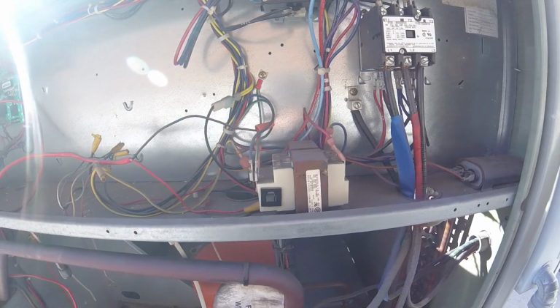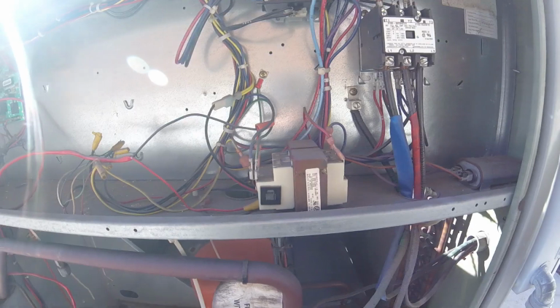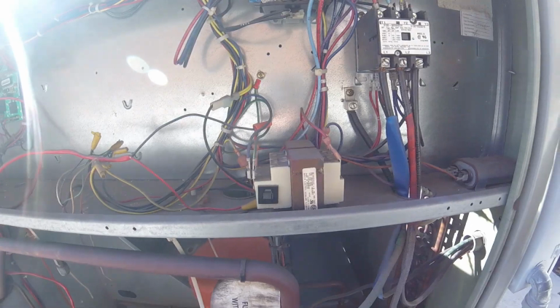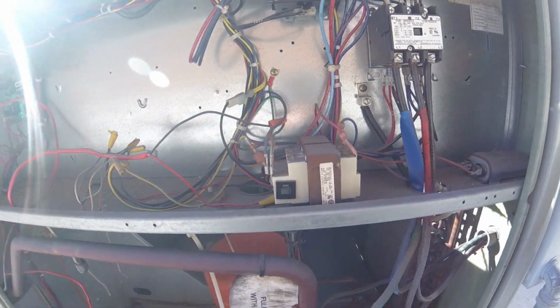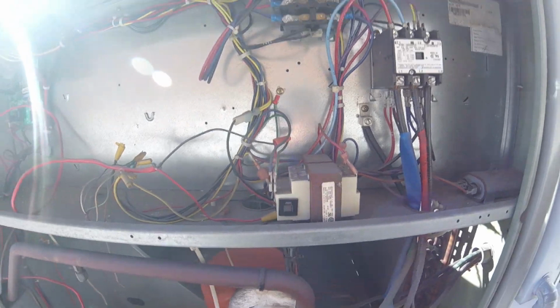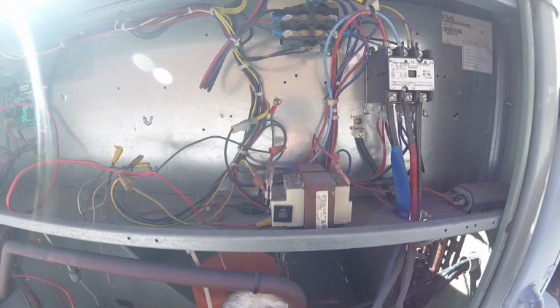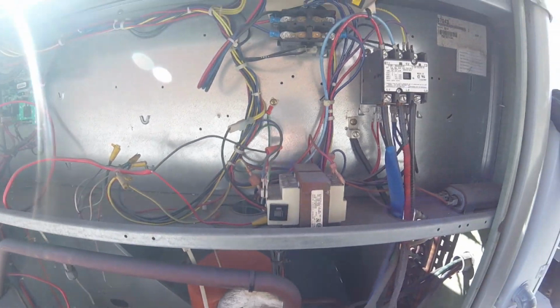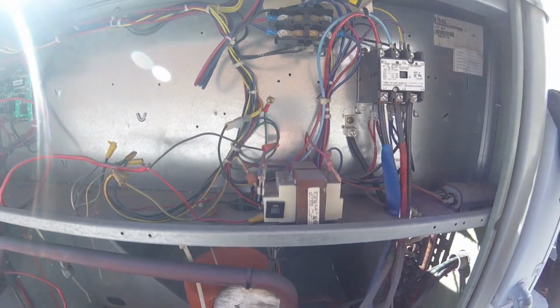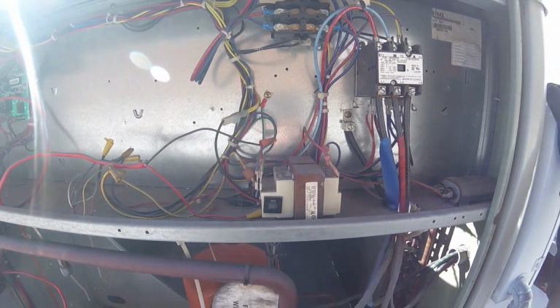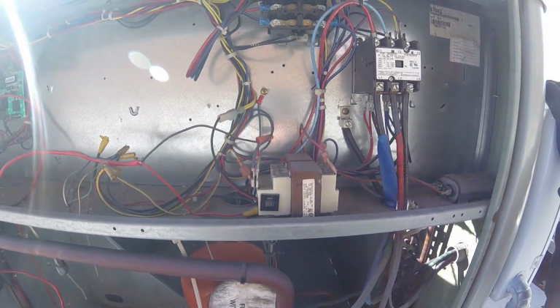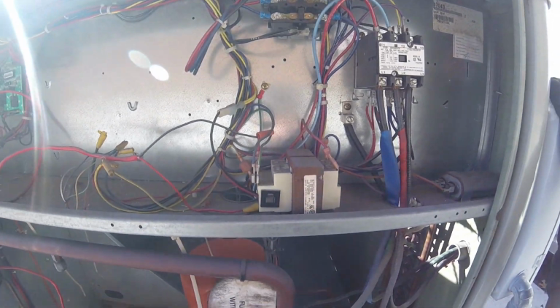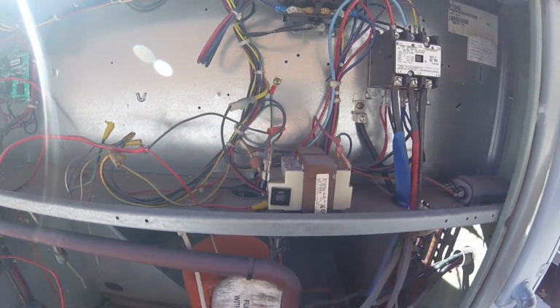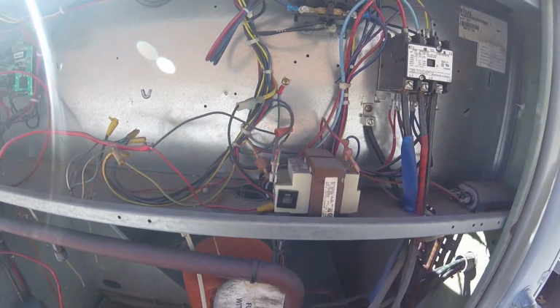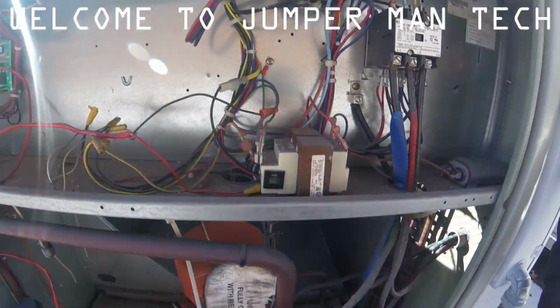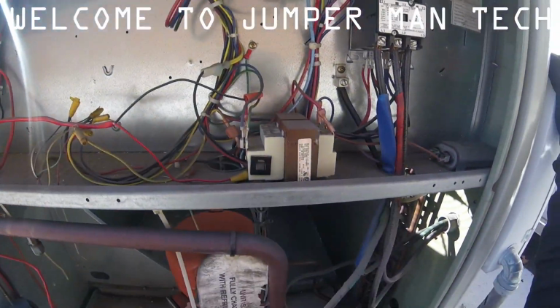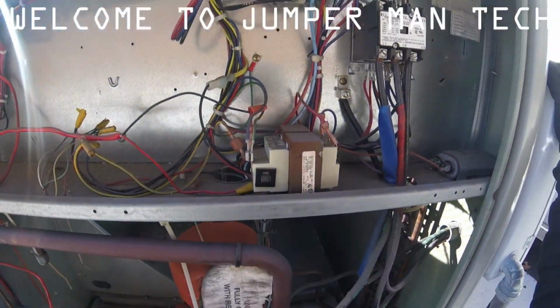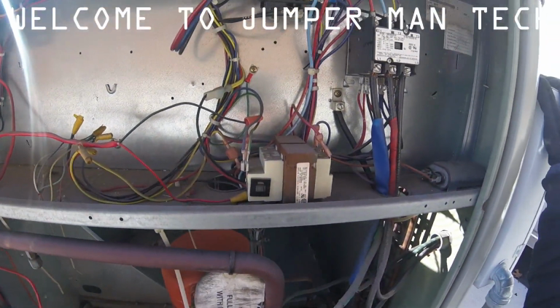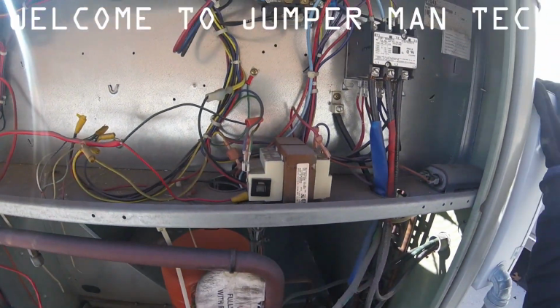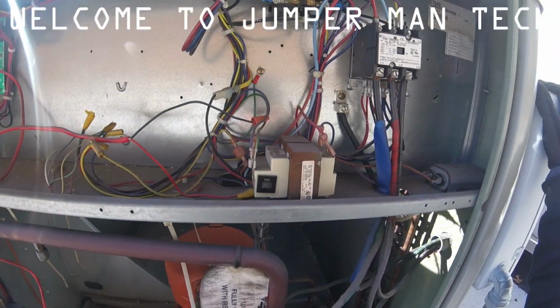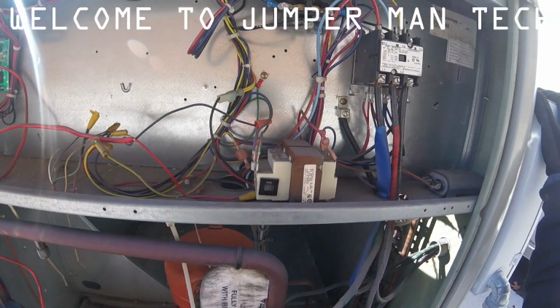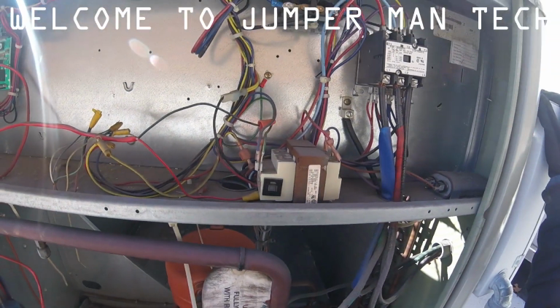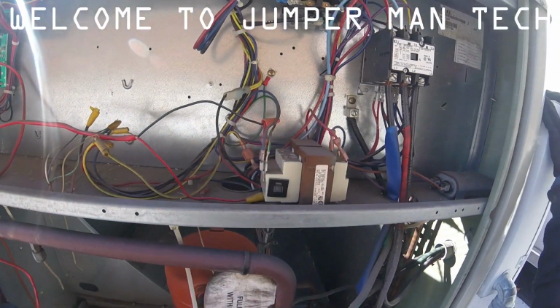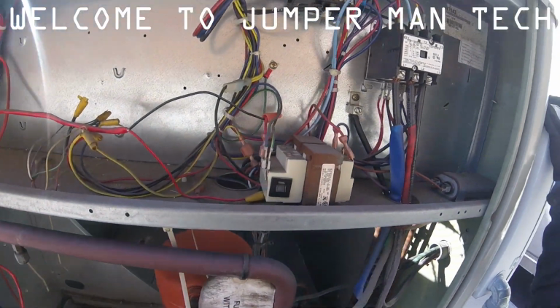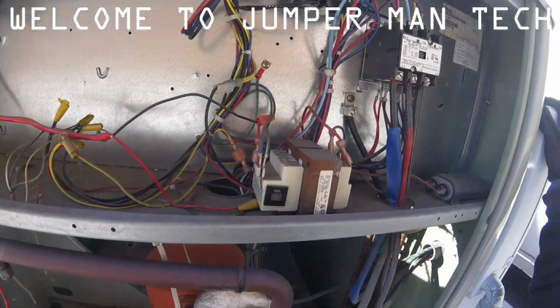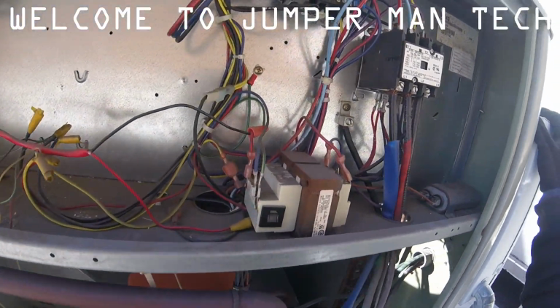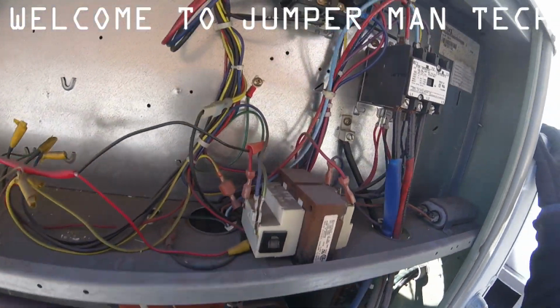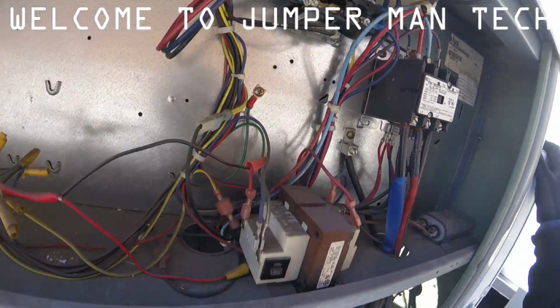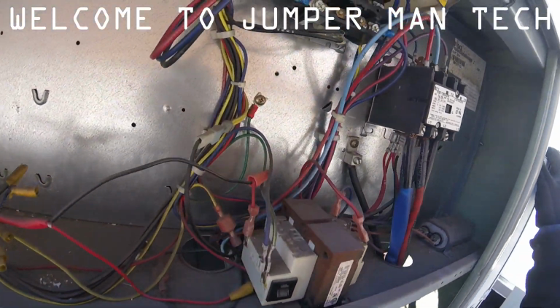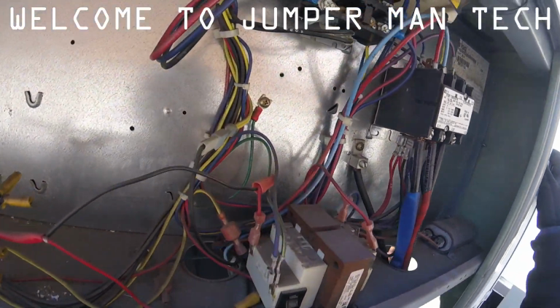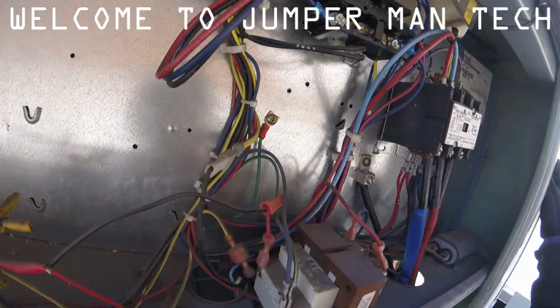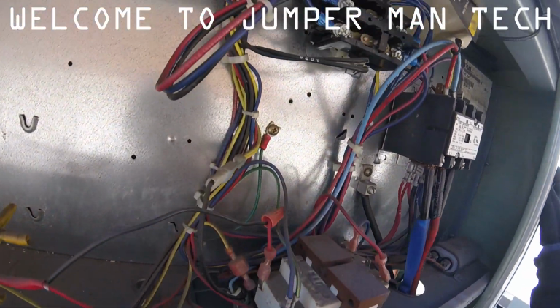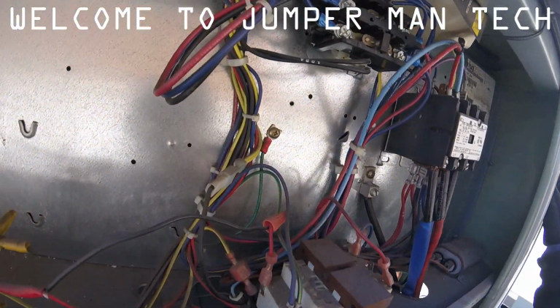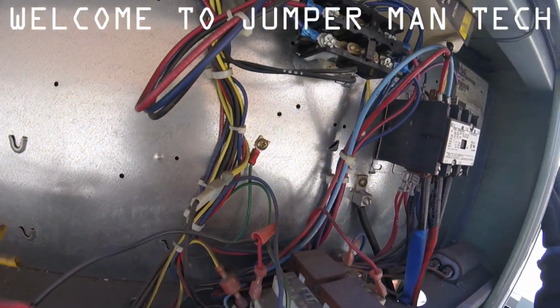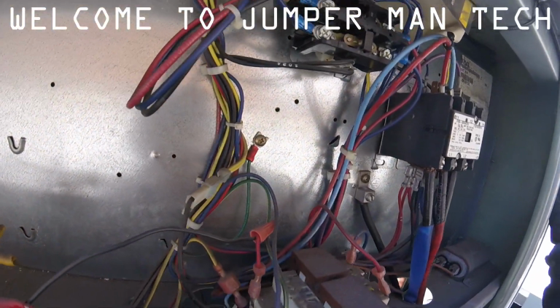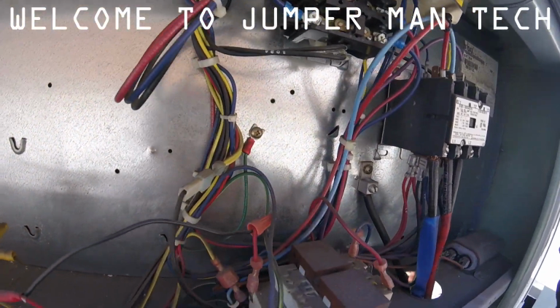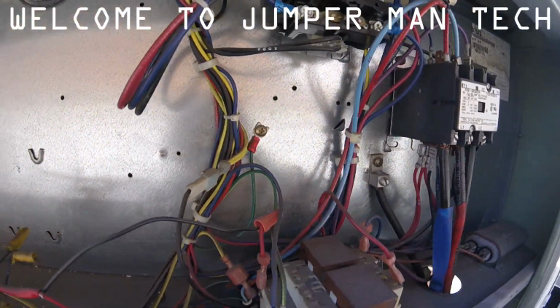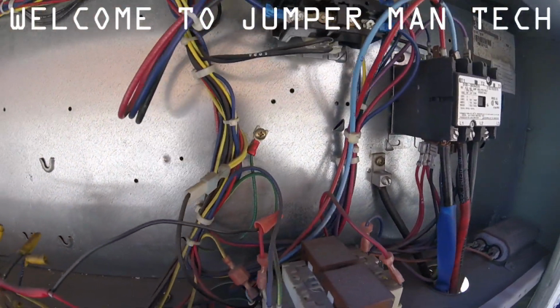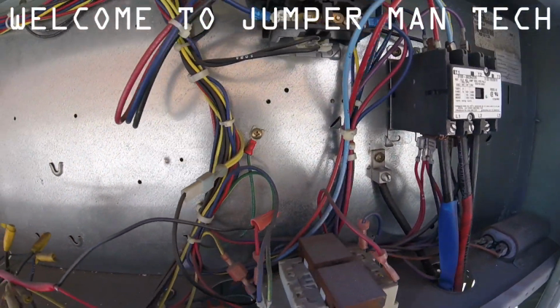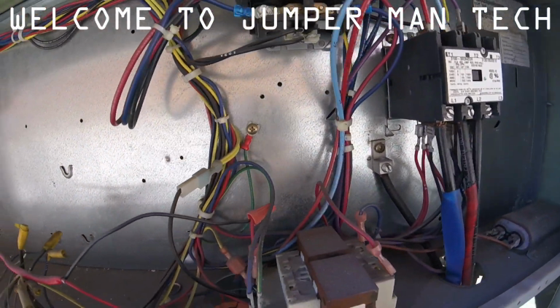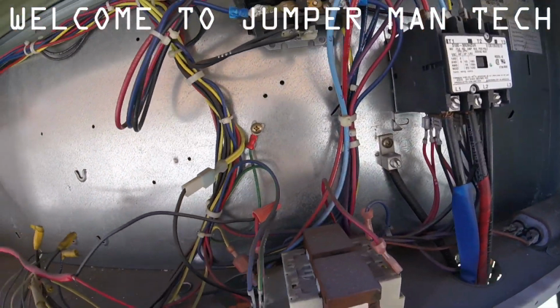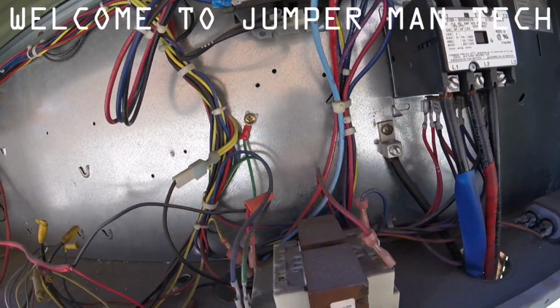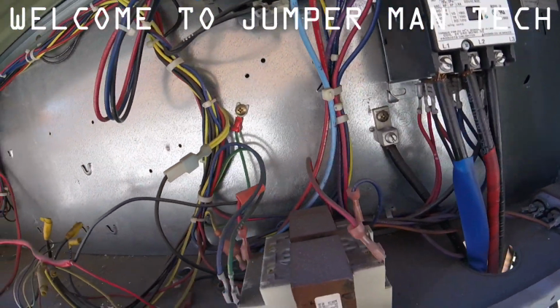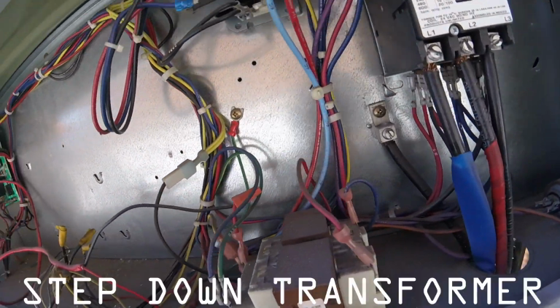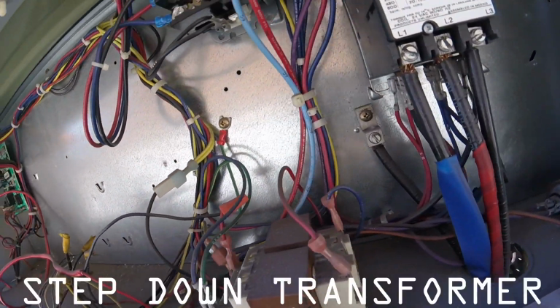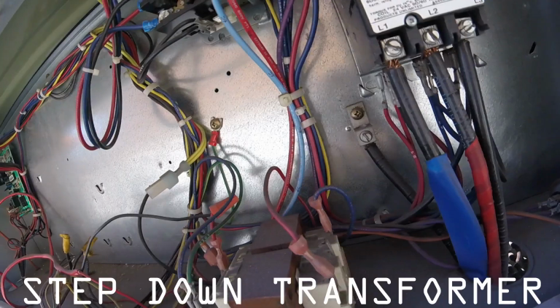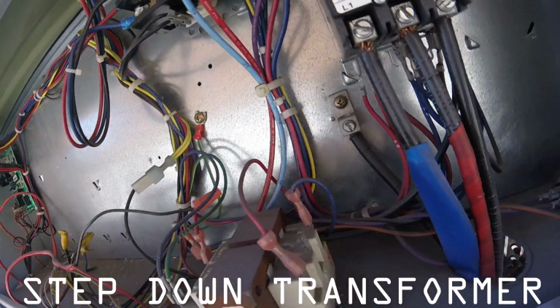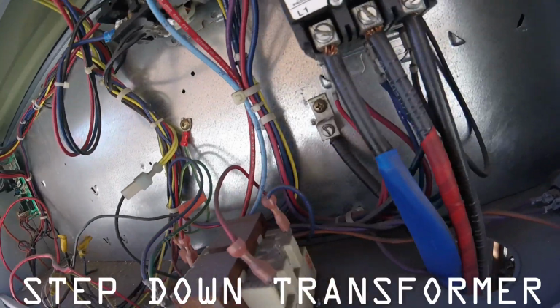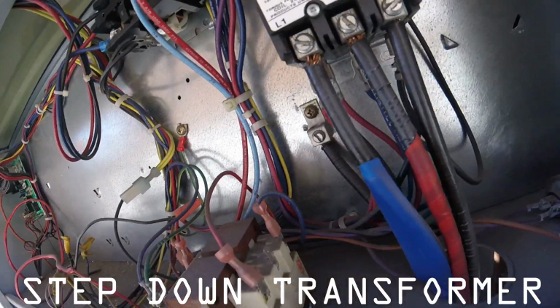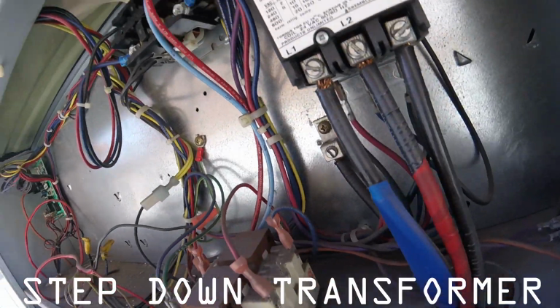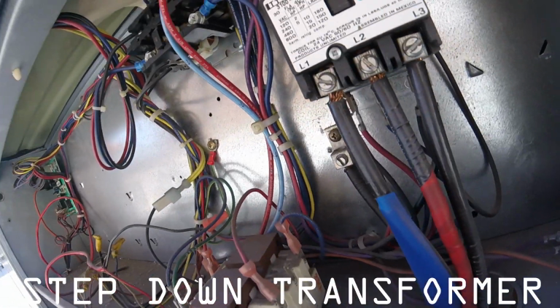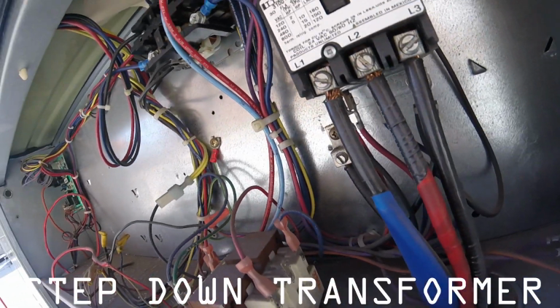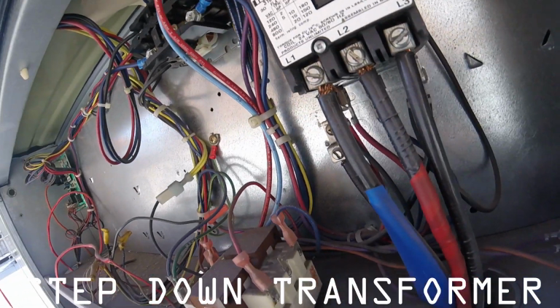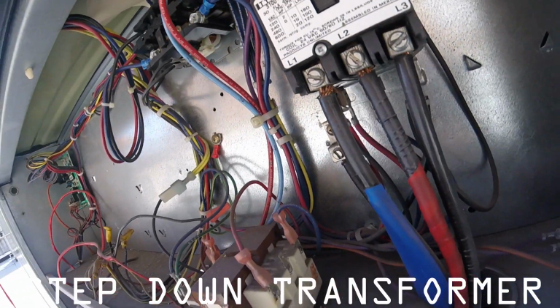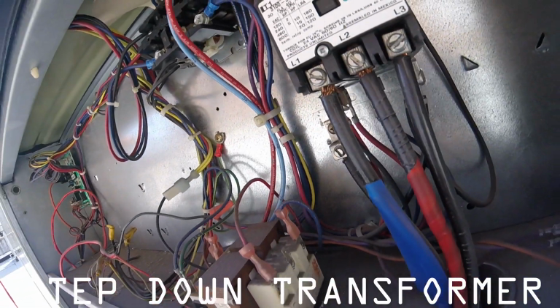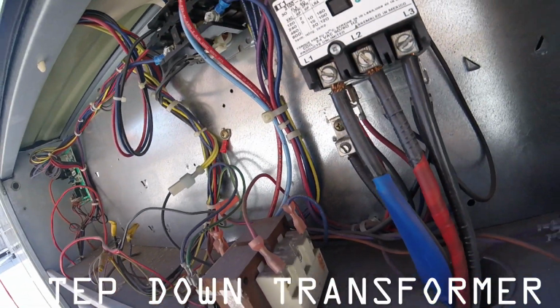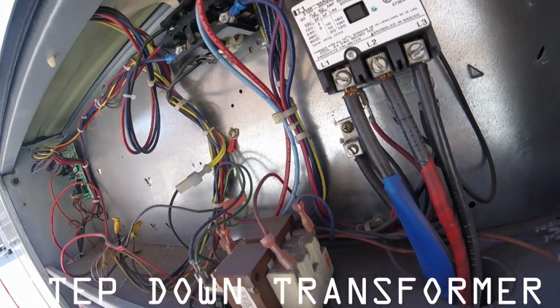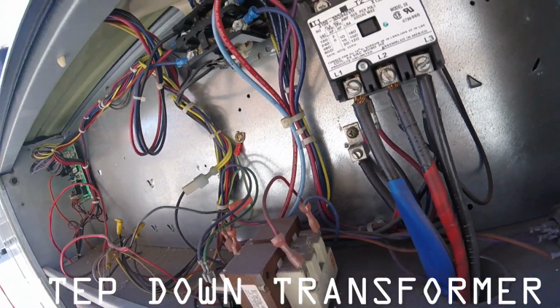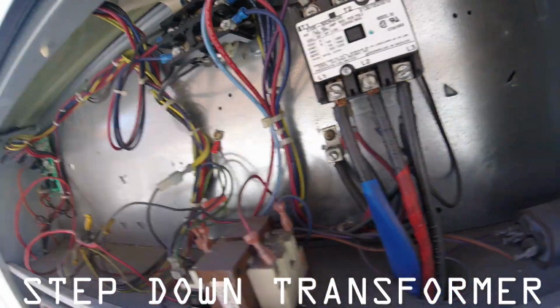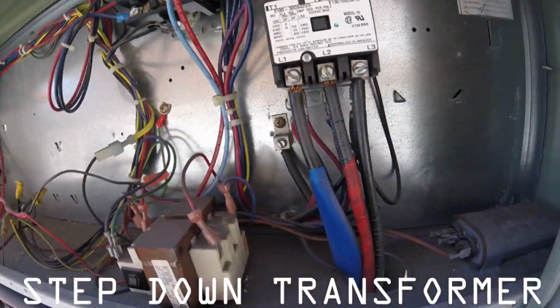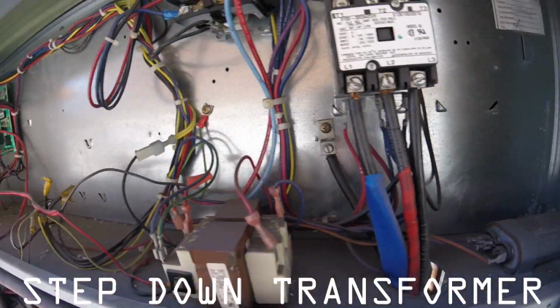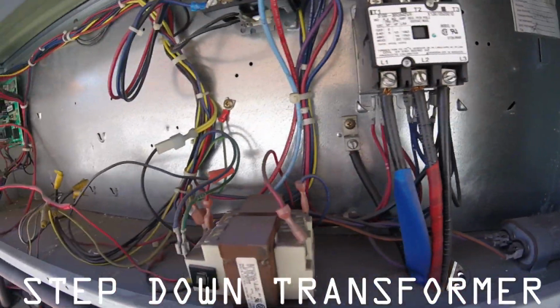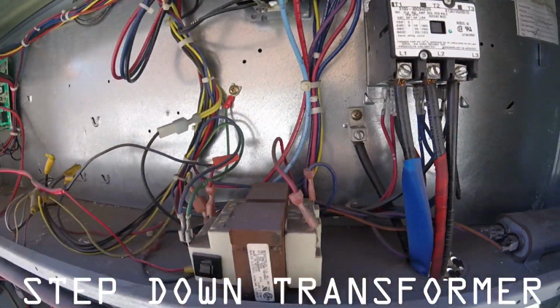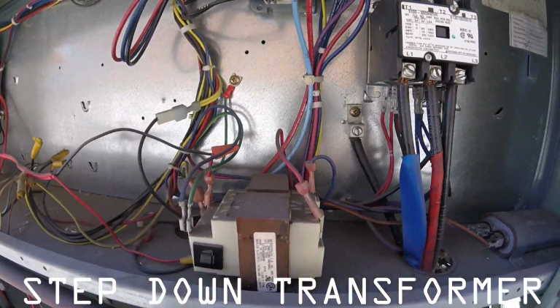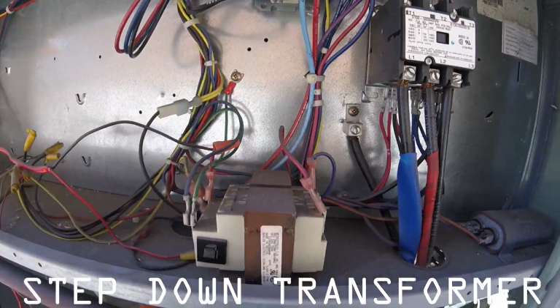Hello everyone, welcome to Jumper Man Tech and today I'm going to show you how to properly check a step-down transformer. Let's get to it.